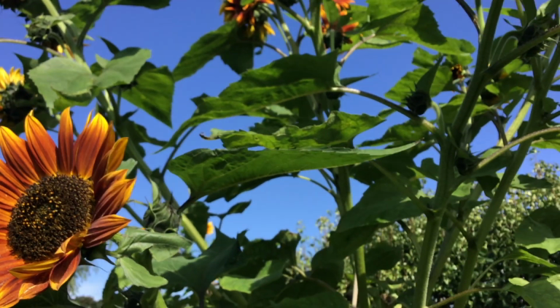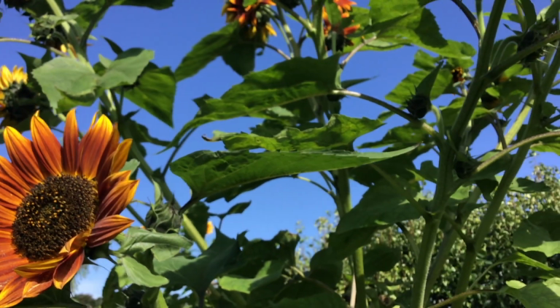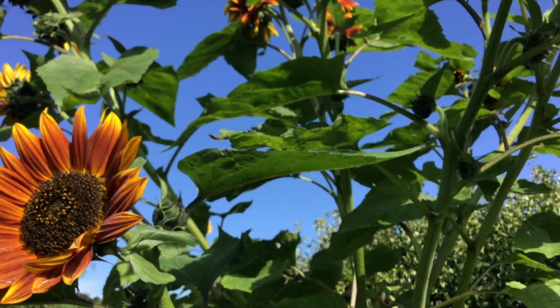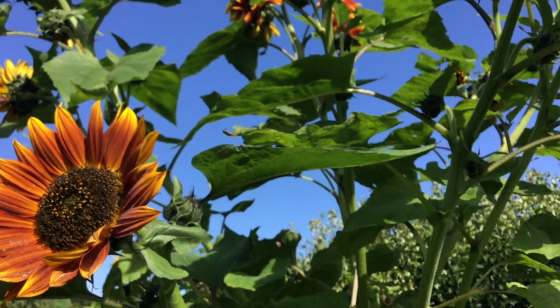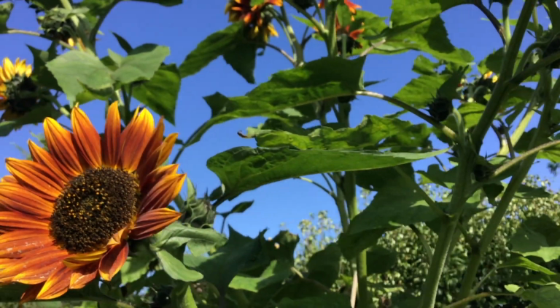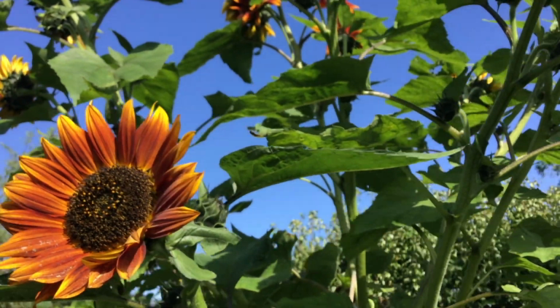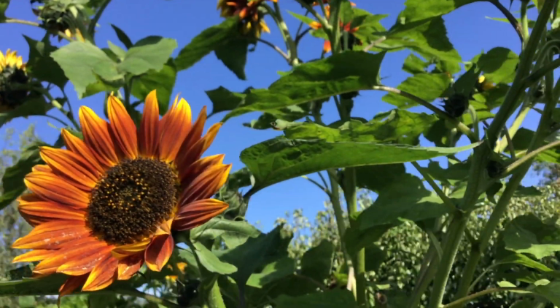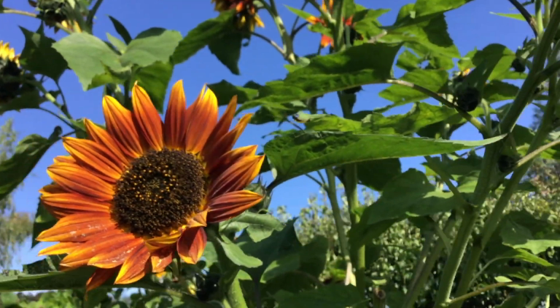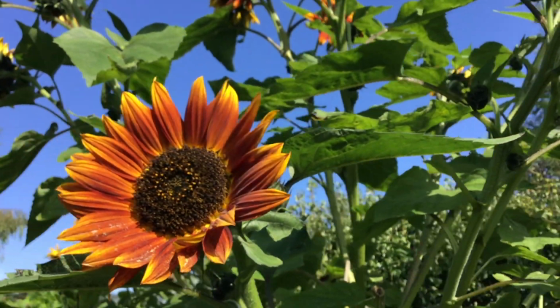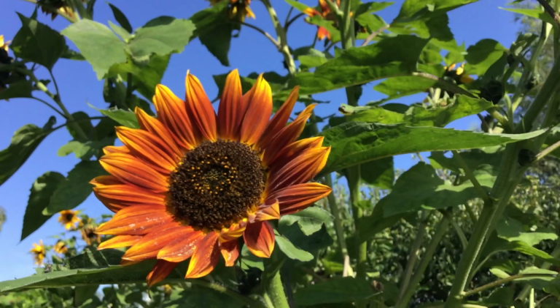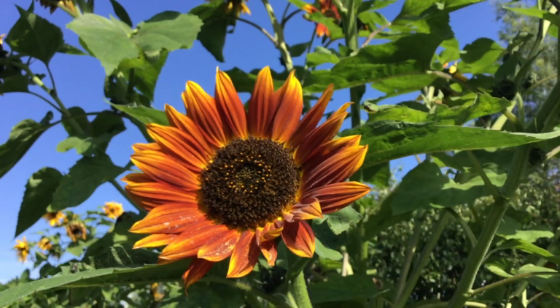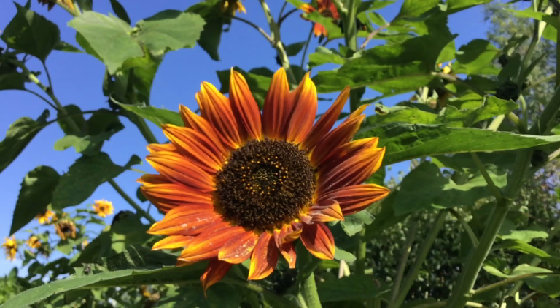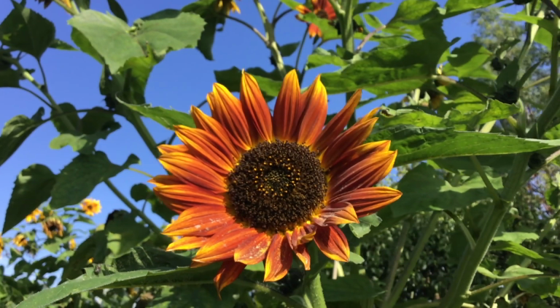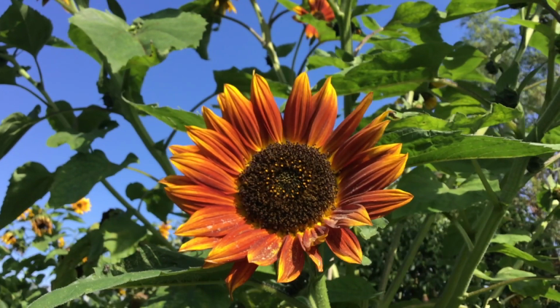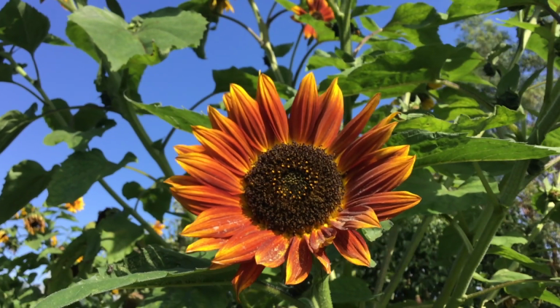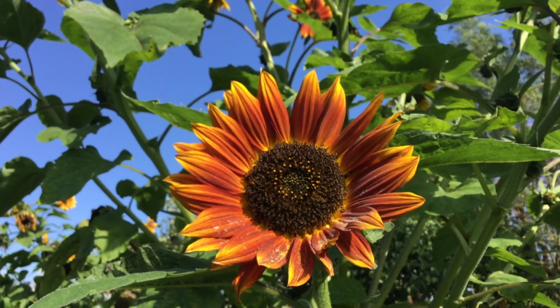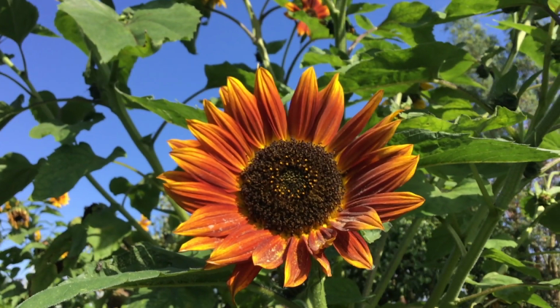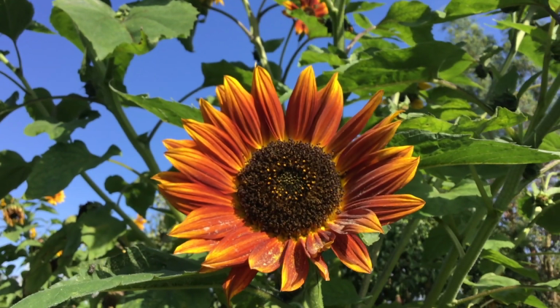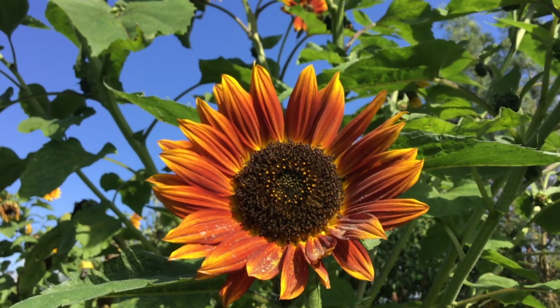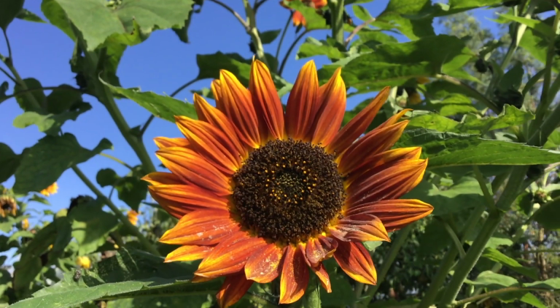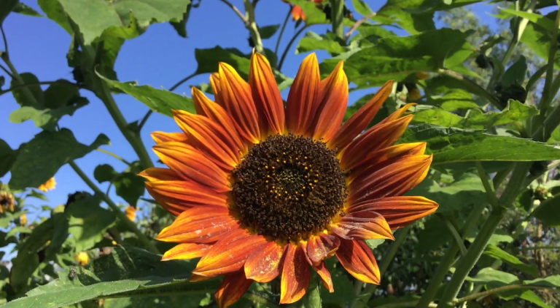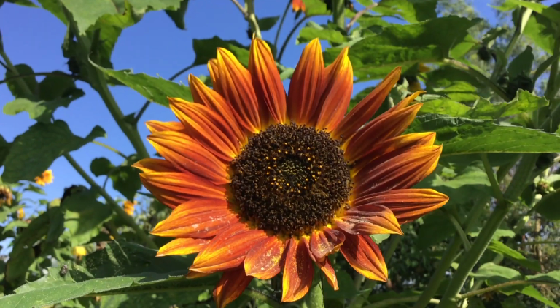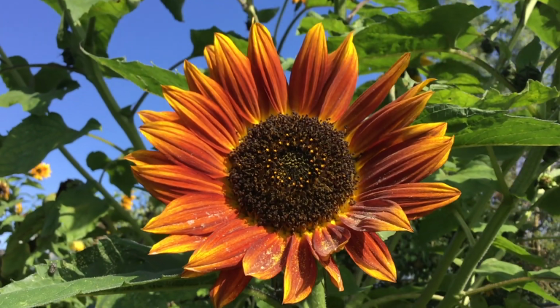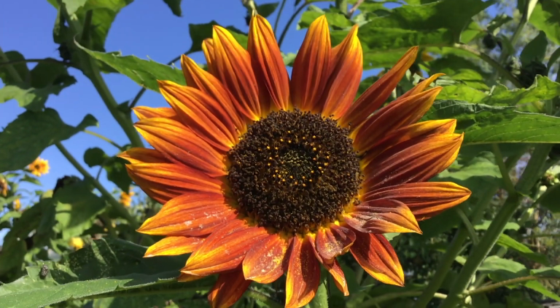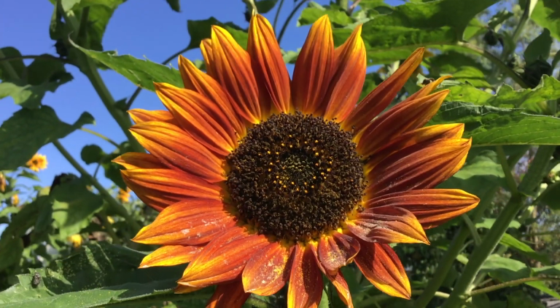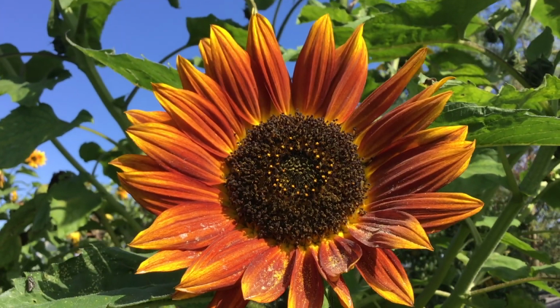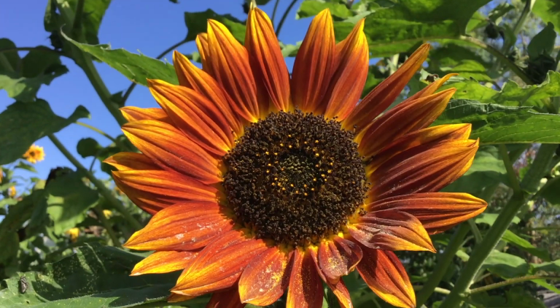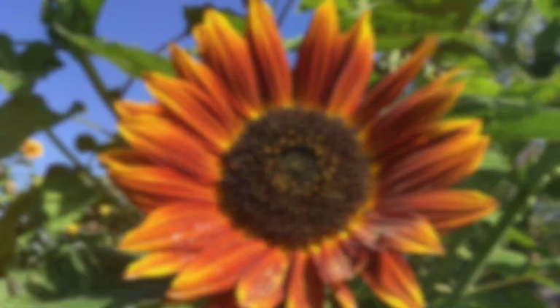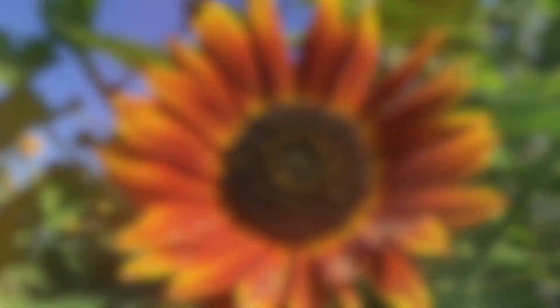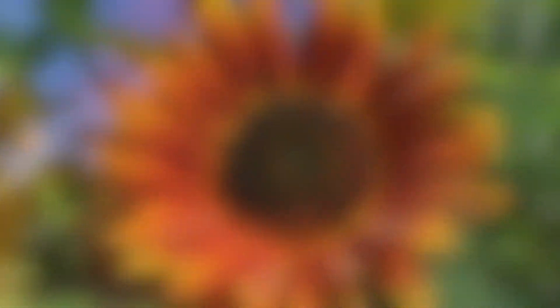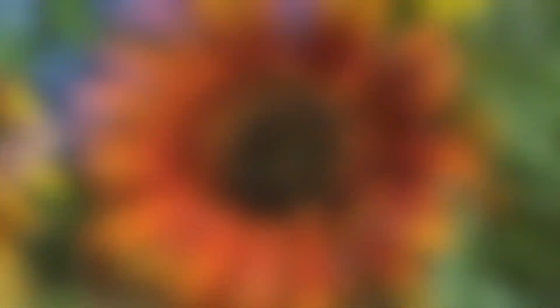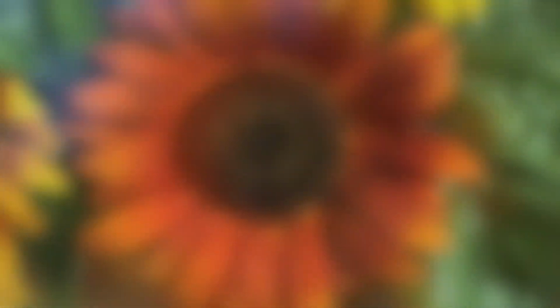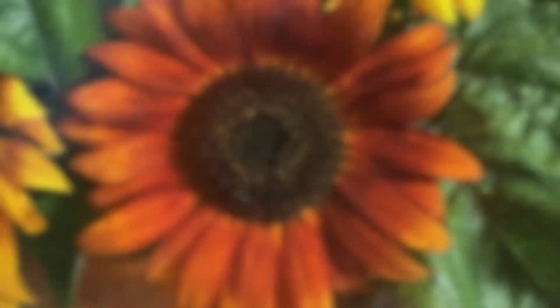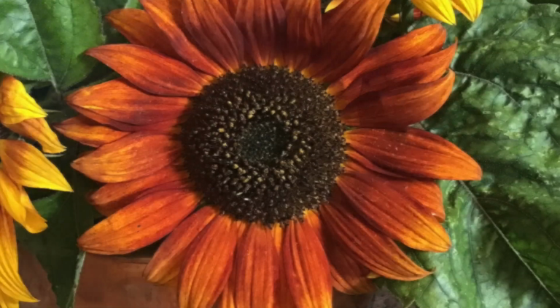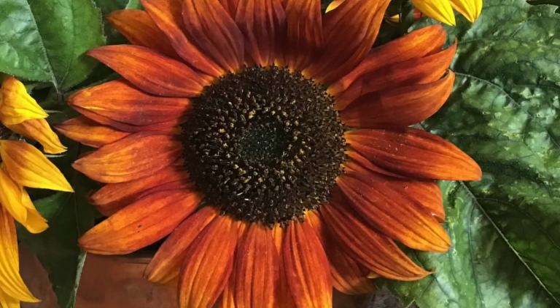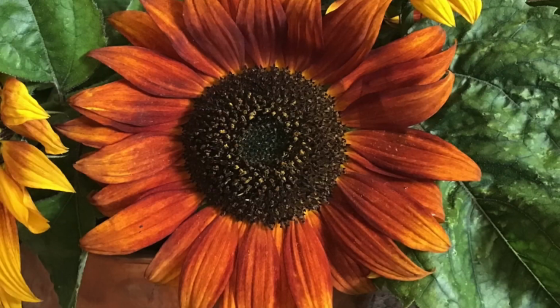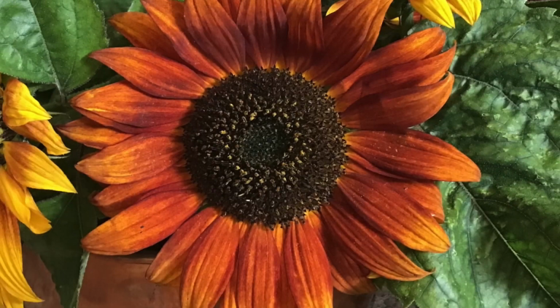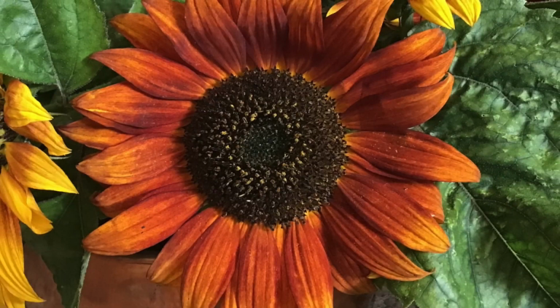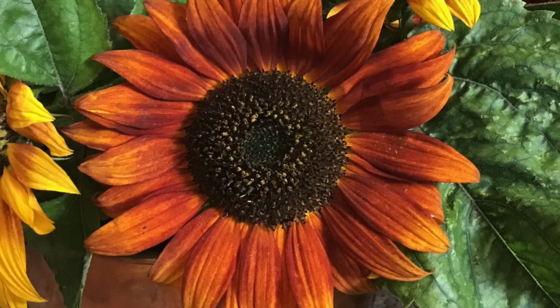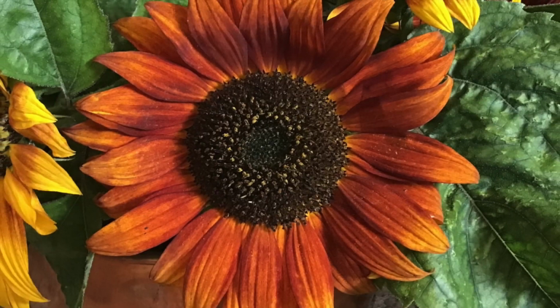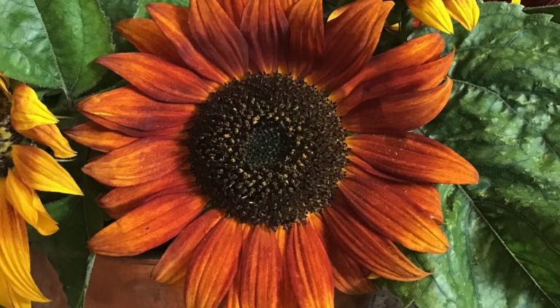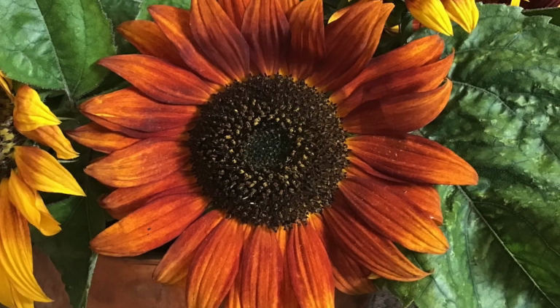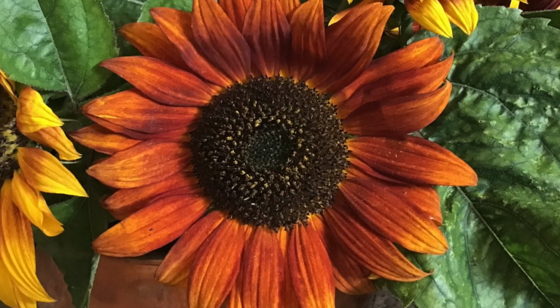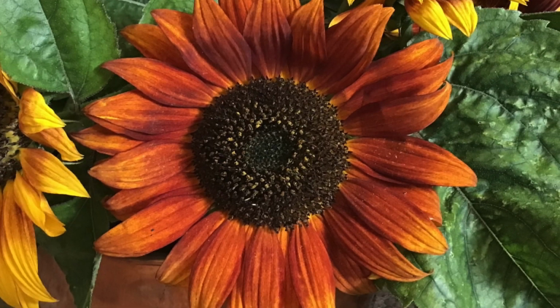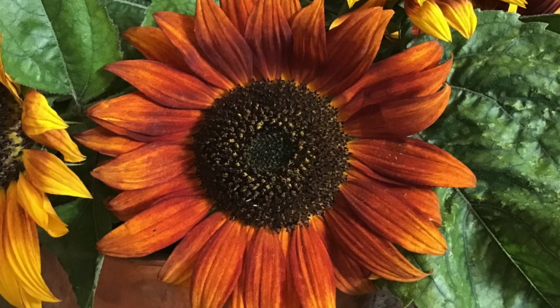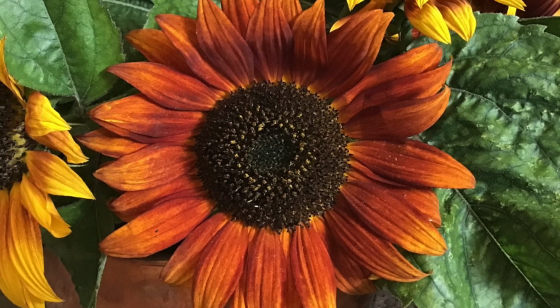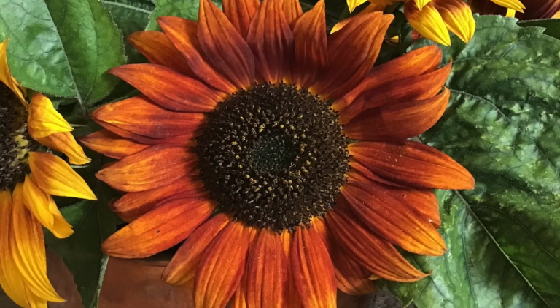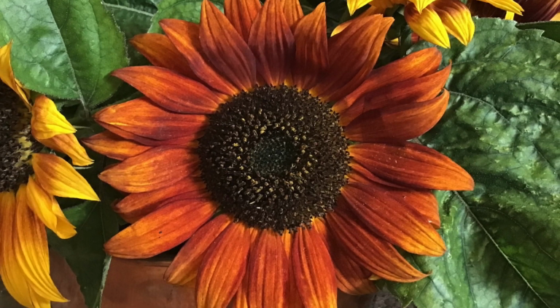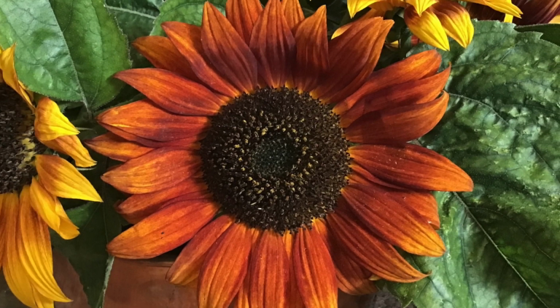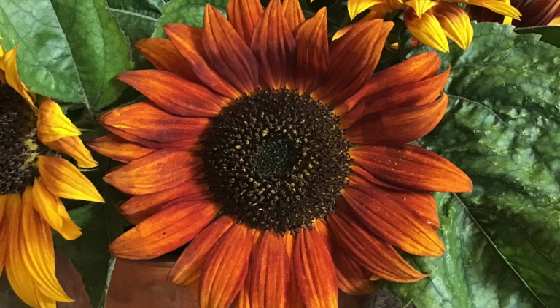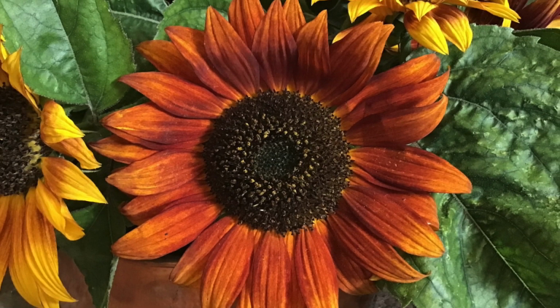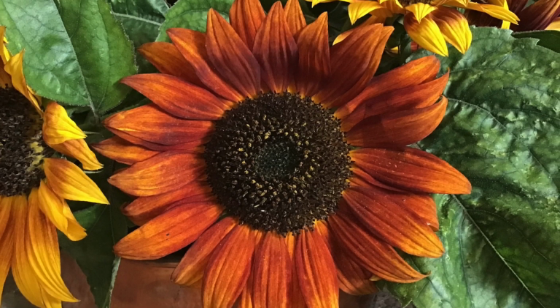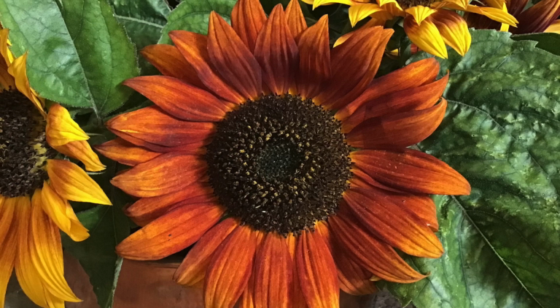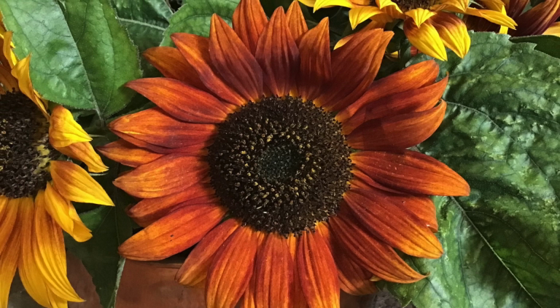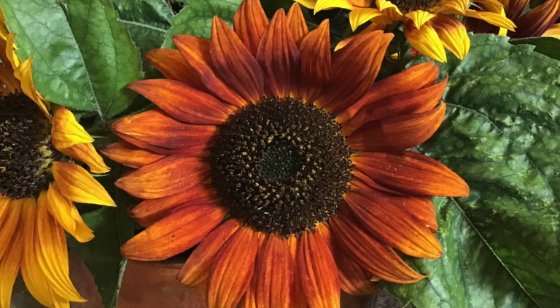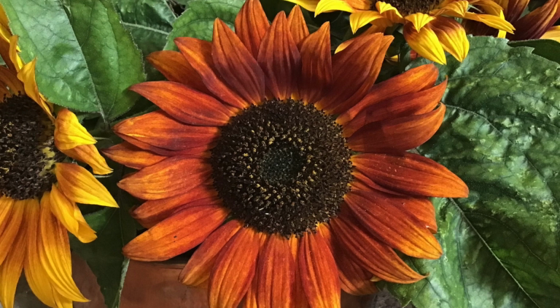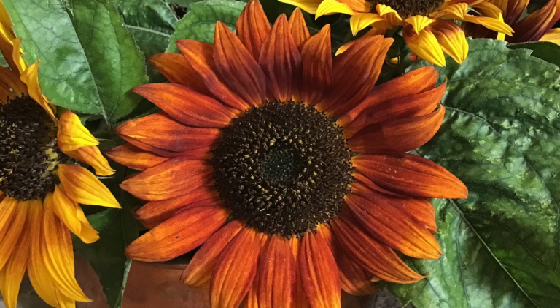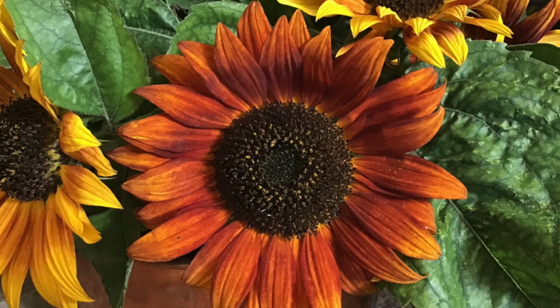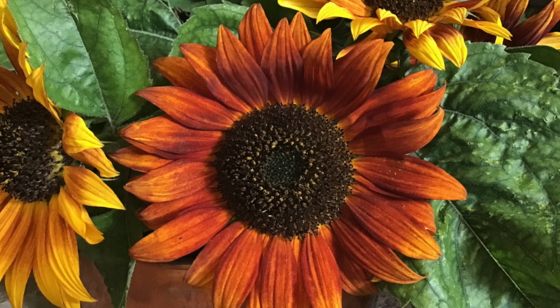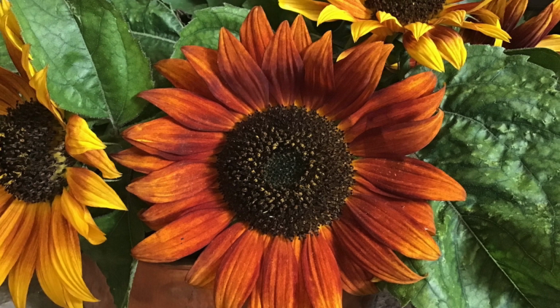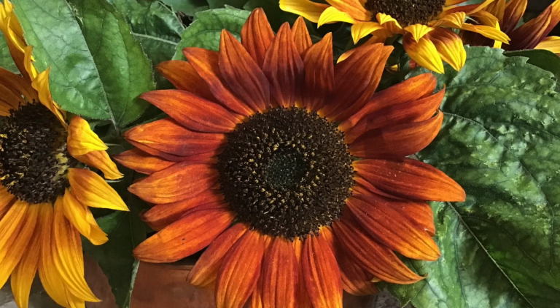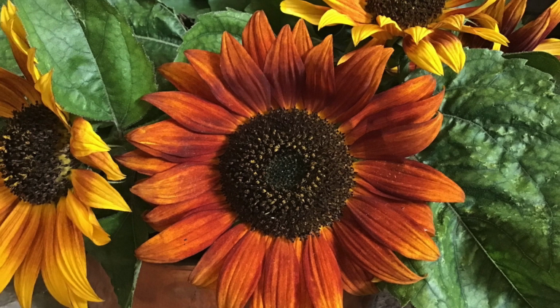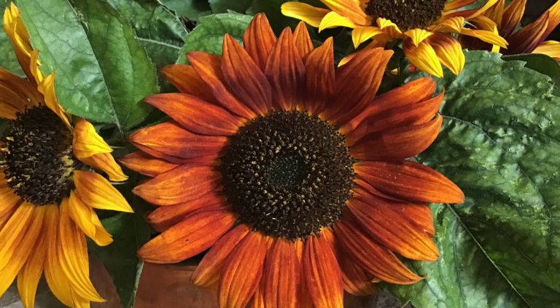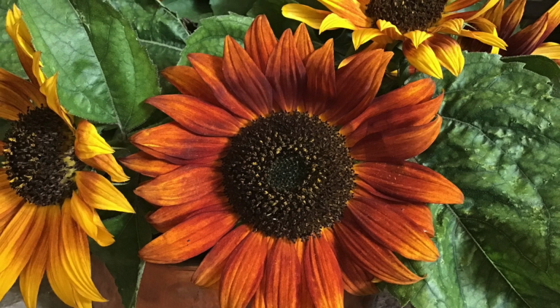In pre-Columbian times, domesticated sunflowers spread throughout the indigenous peoples of North America.